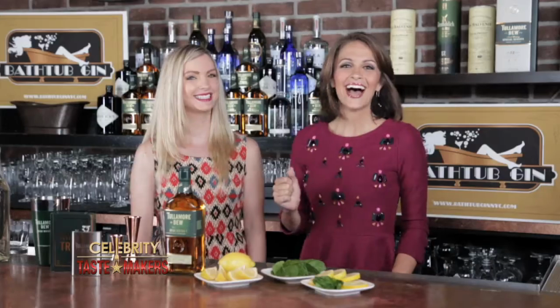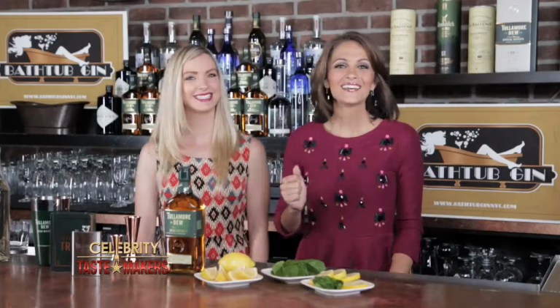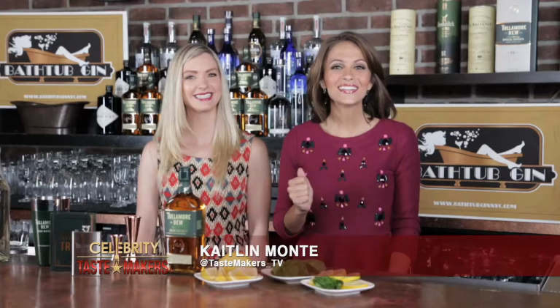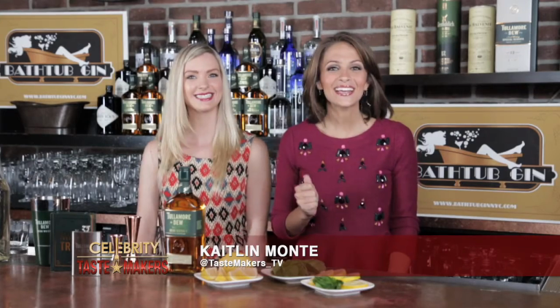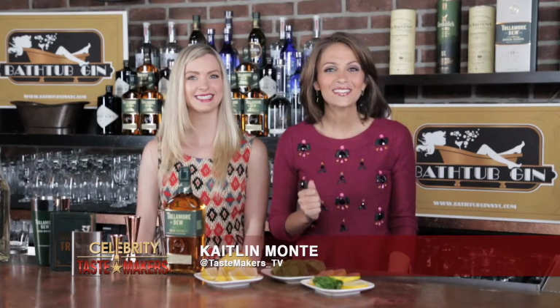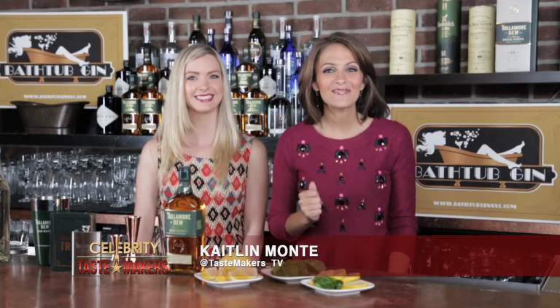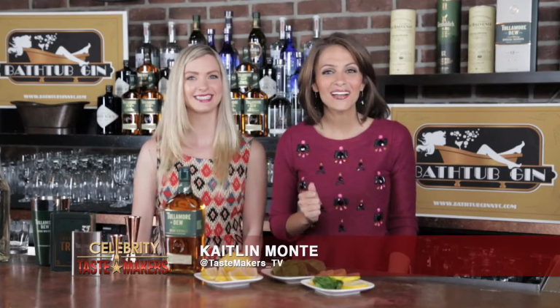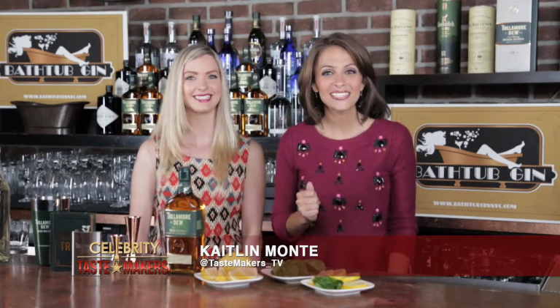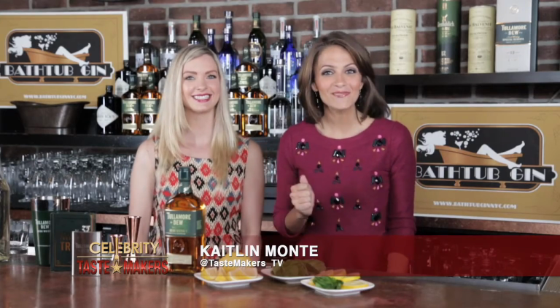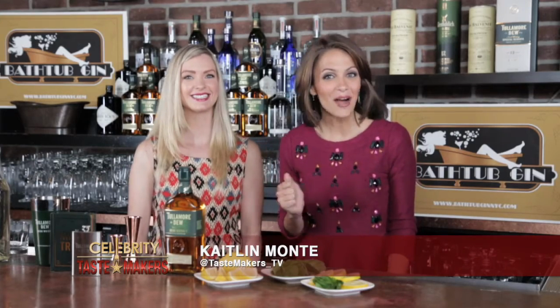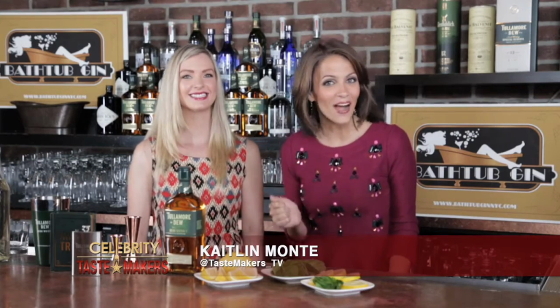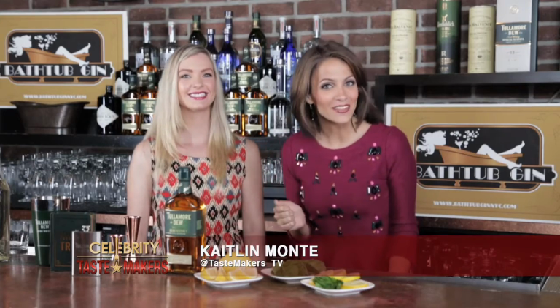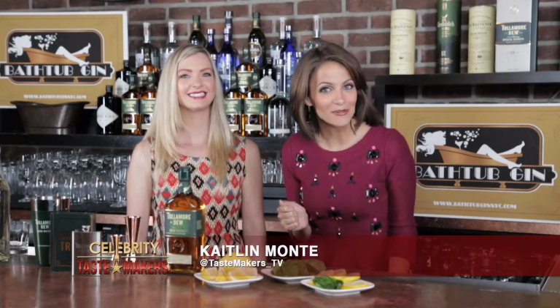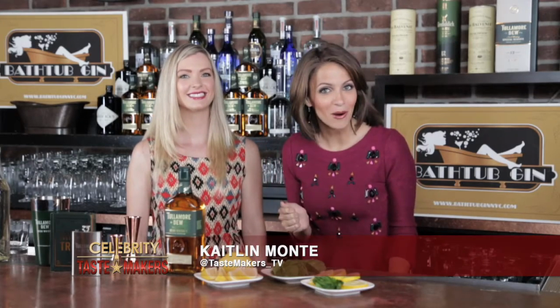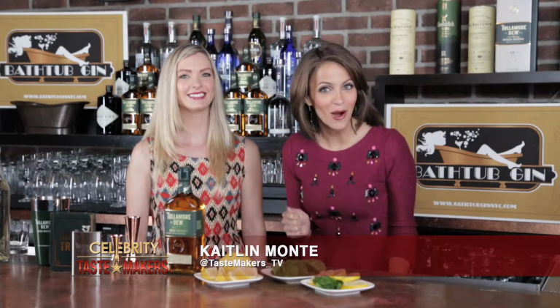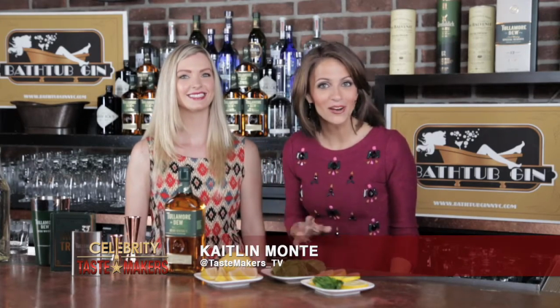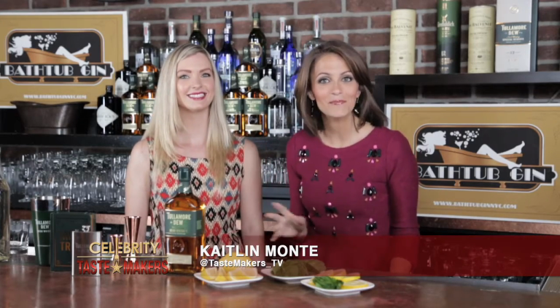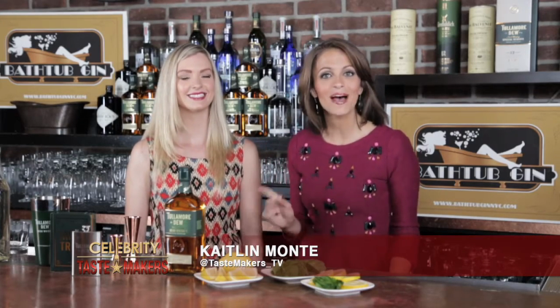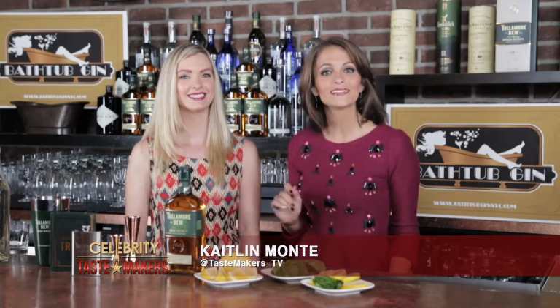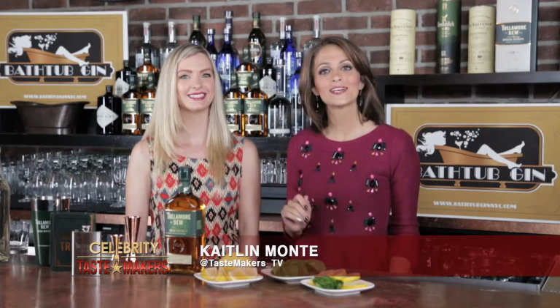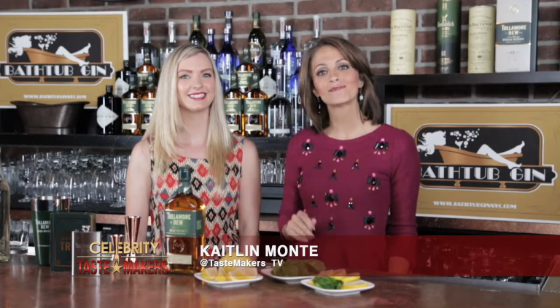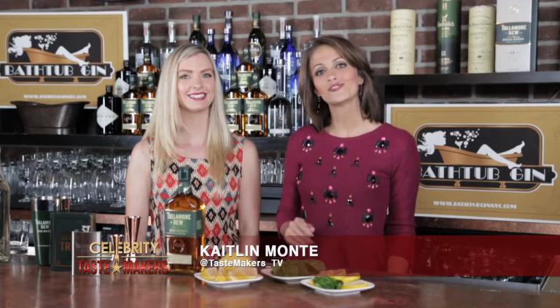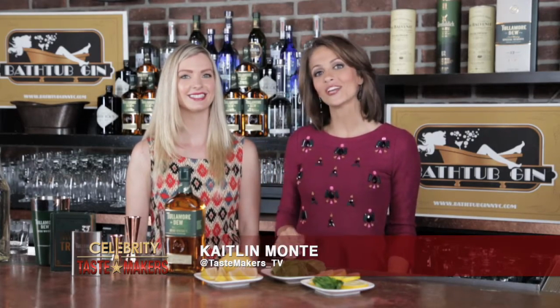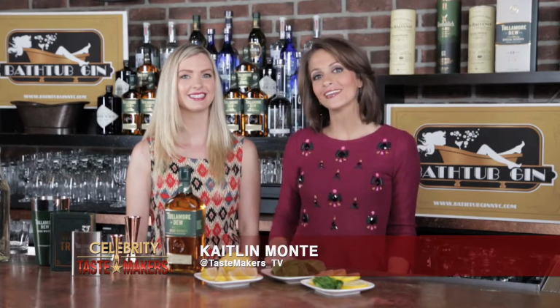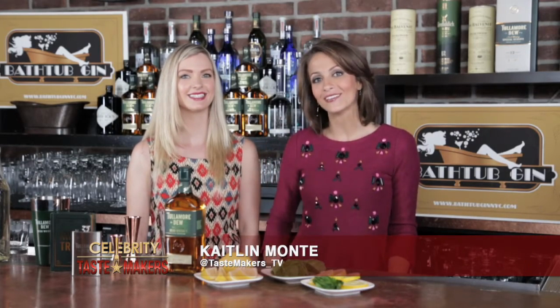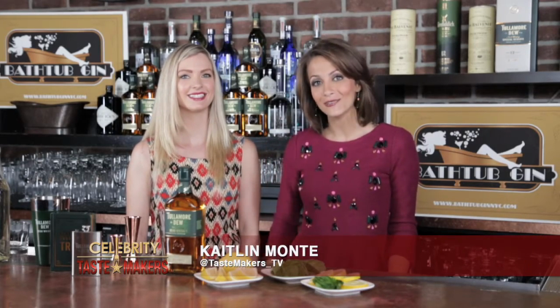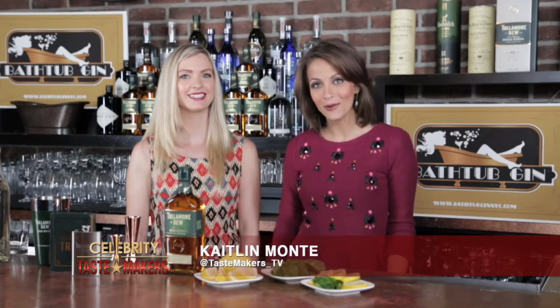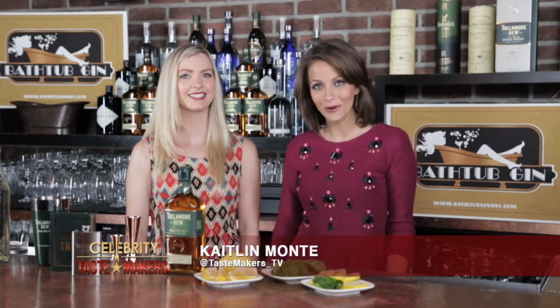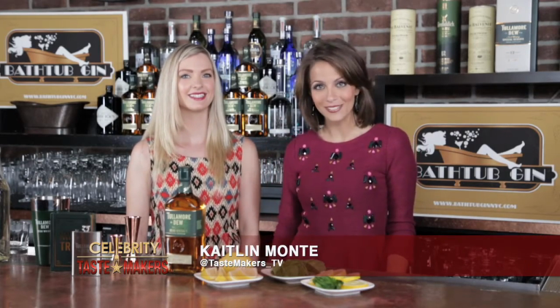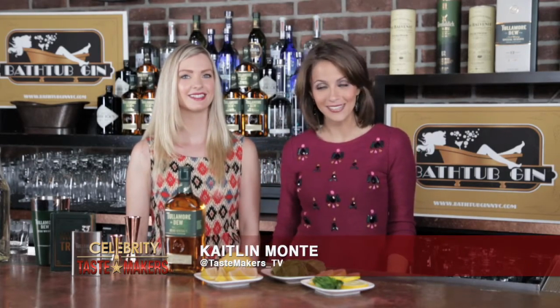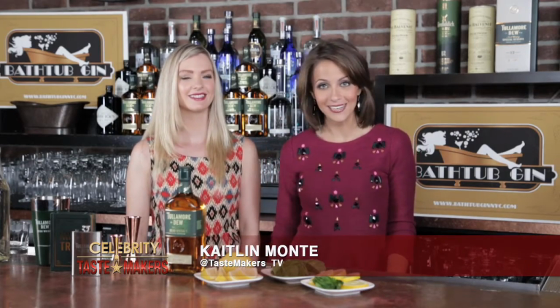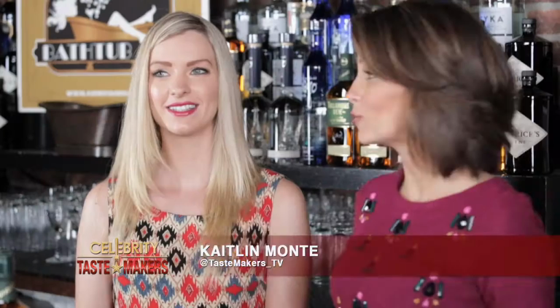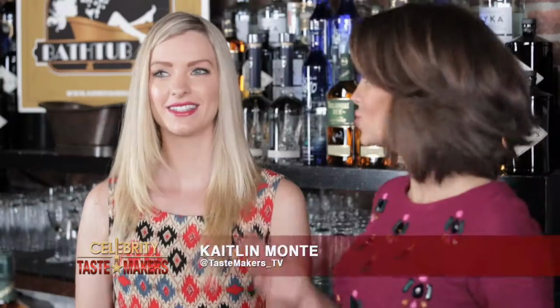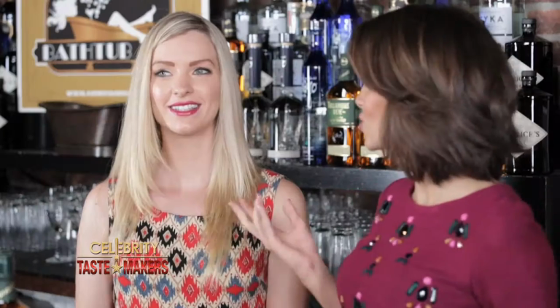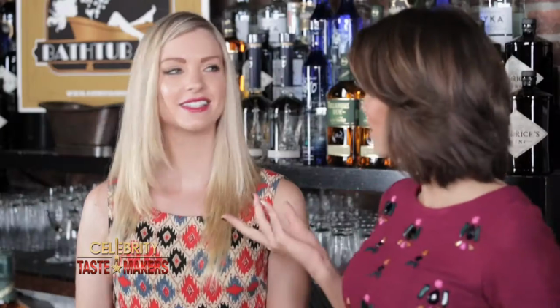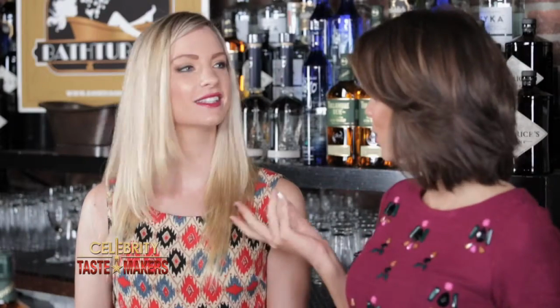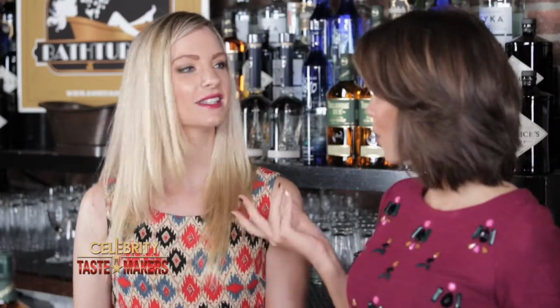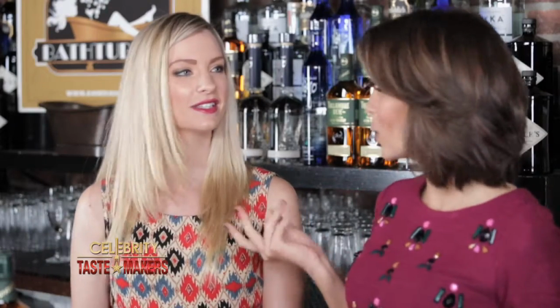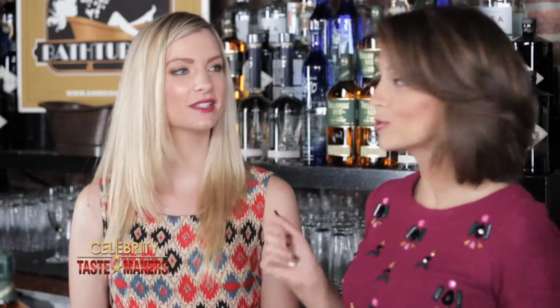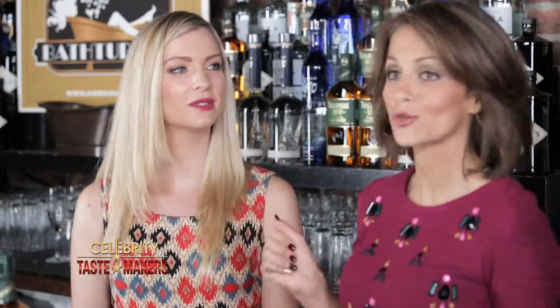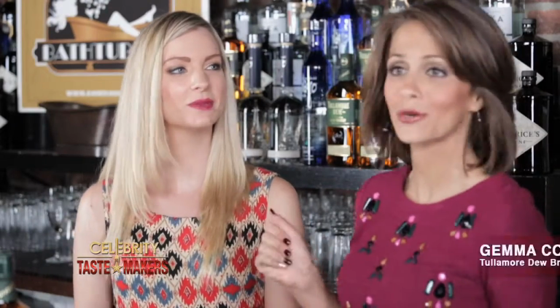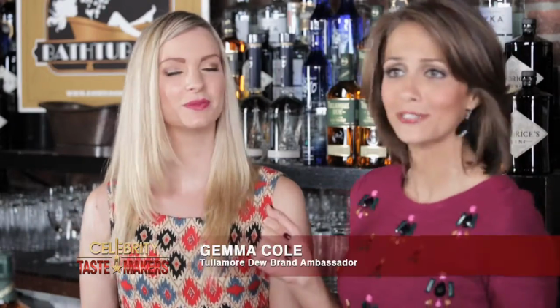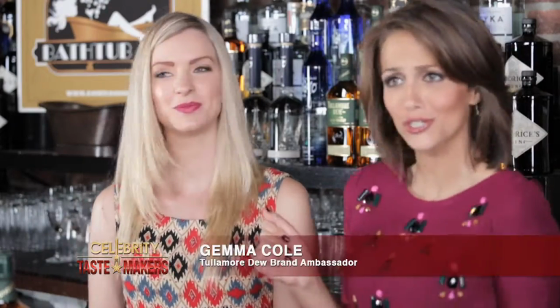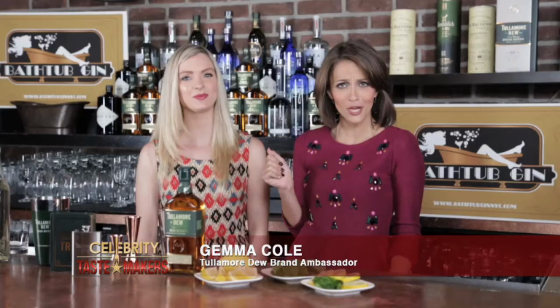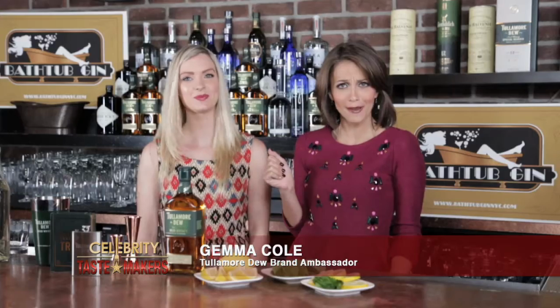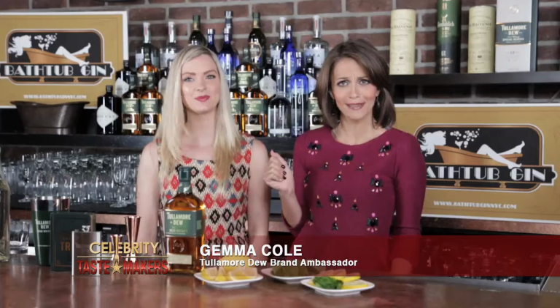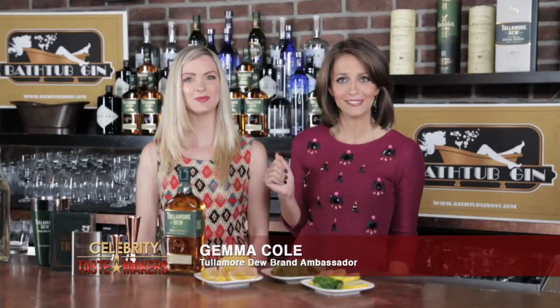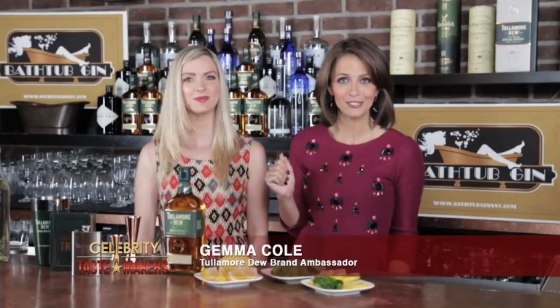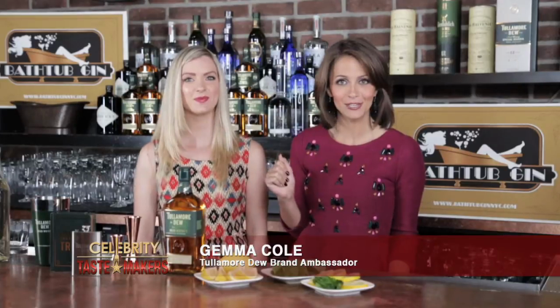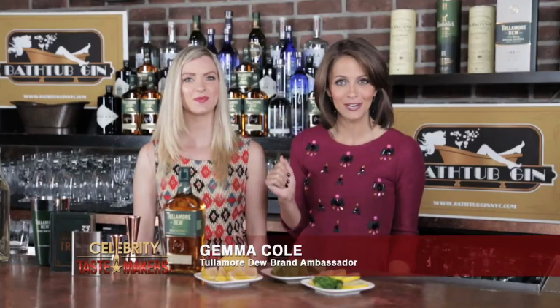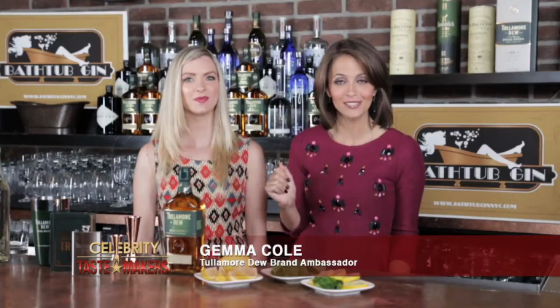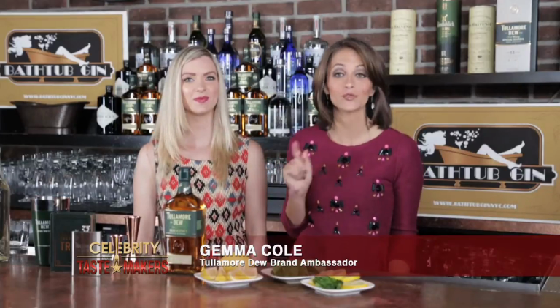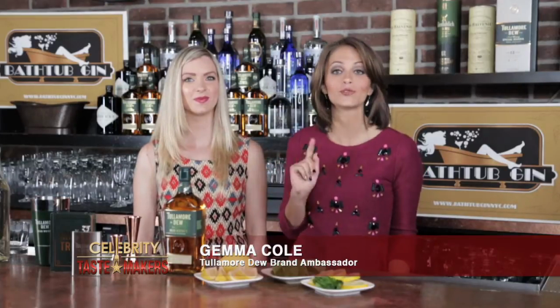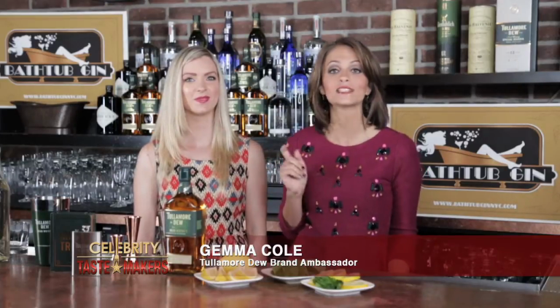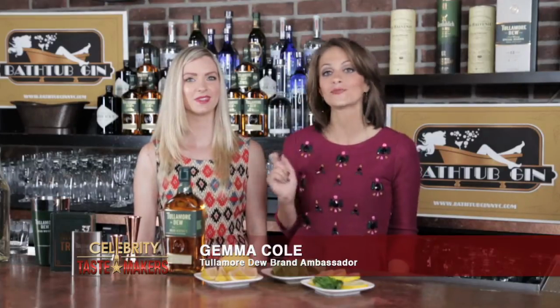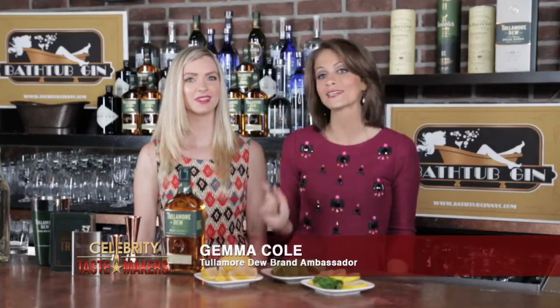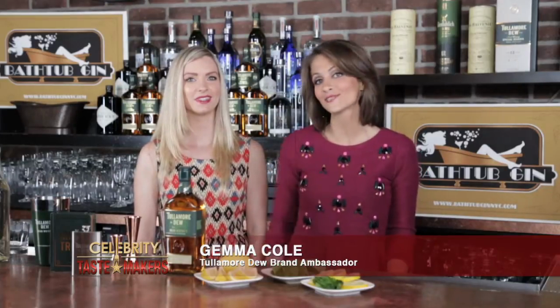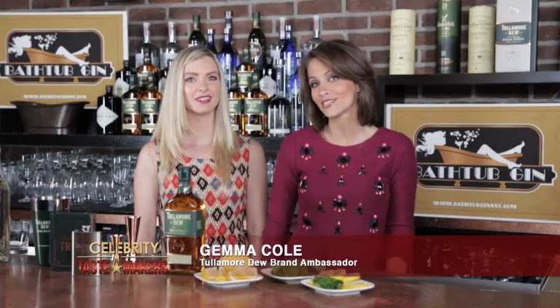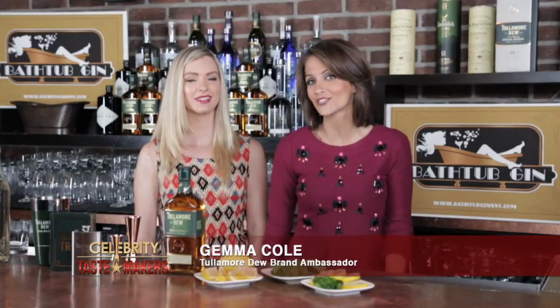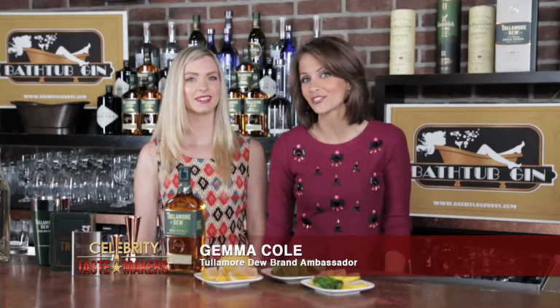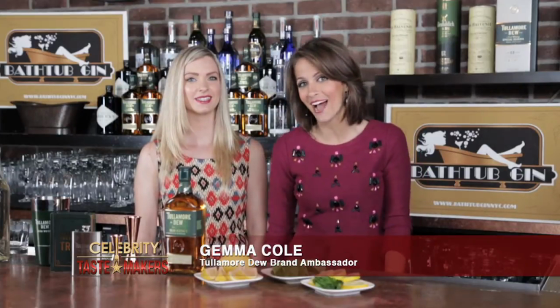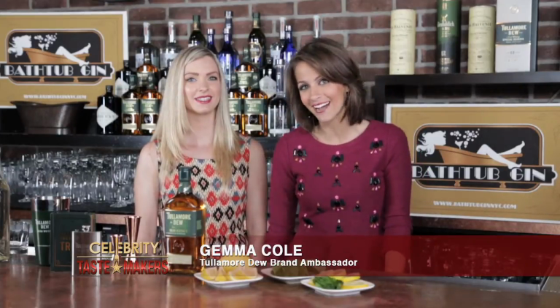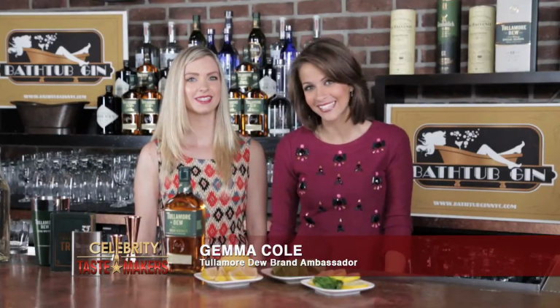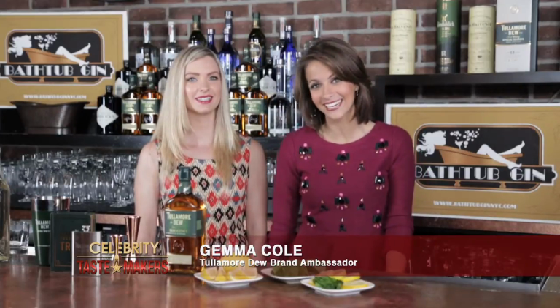I'm Caitlin Monte behind the bar at Bathtub Gin in New York City with Gemma Cole, who's going to shake and stir us through this week's featured cocktail.